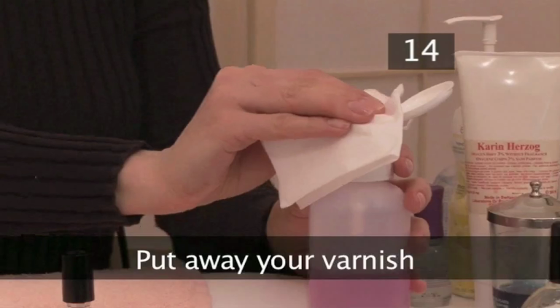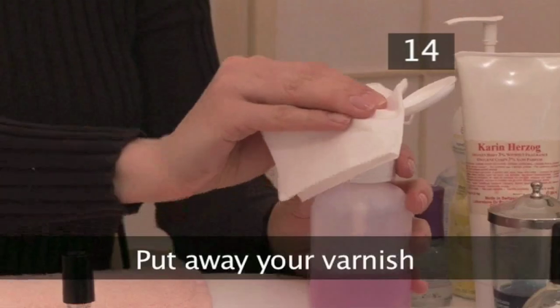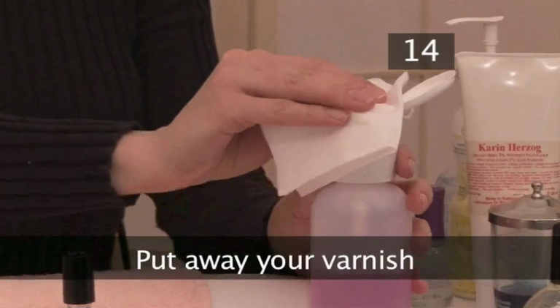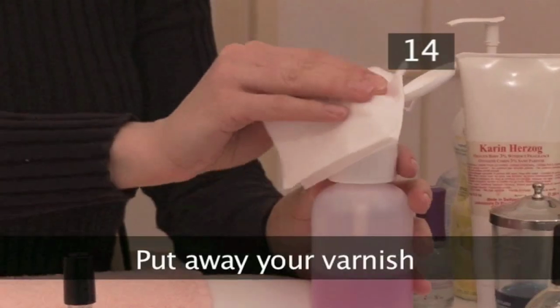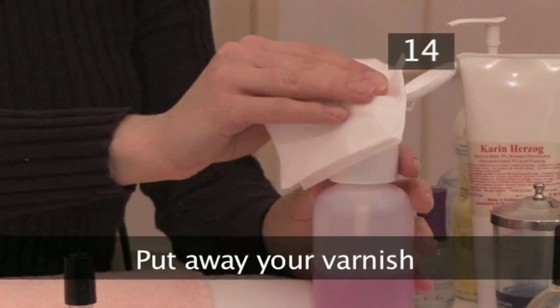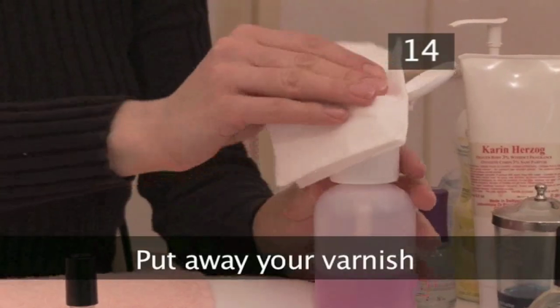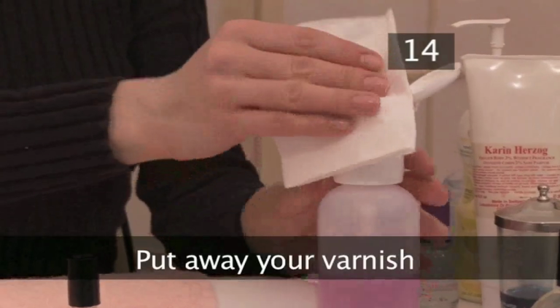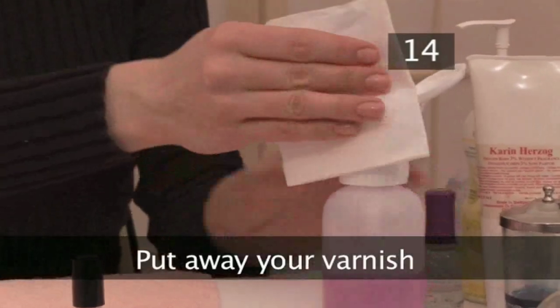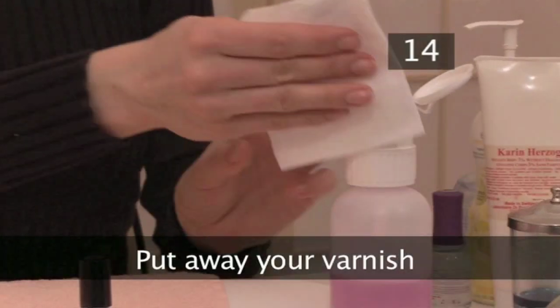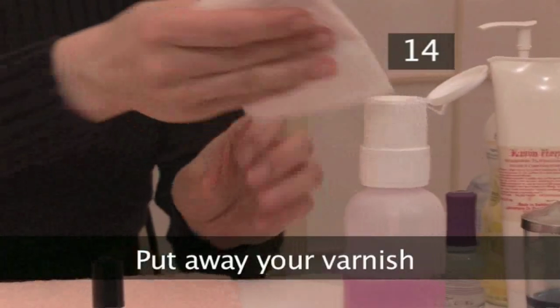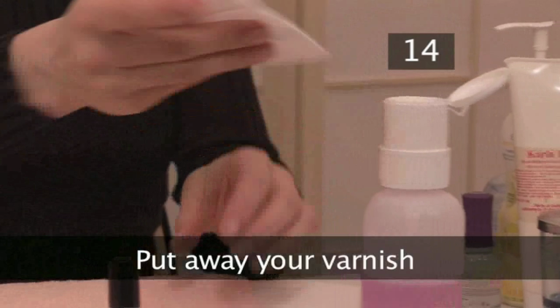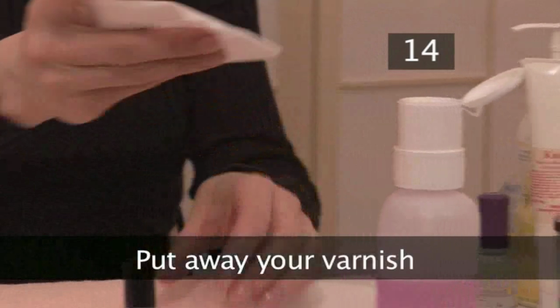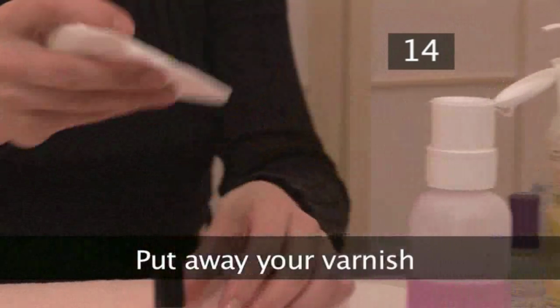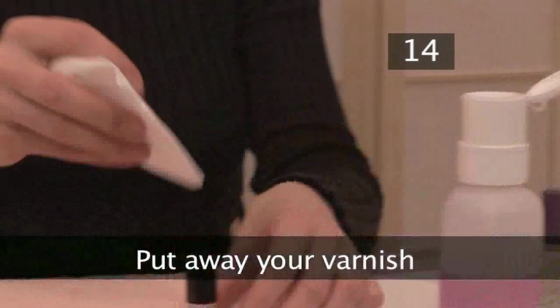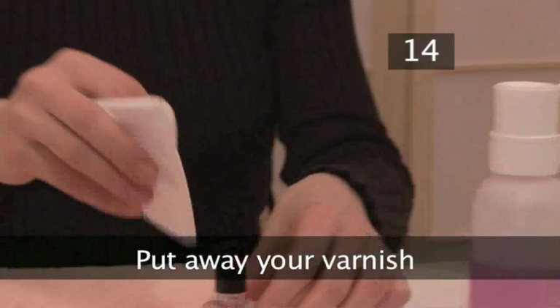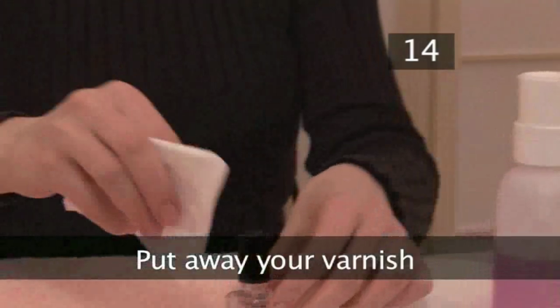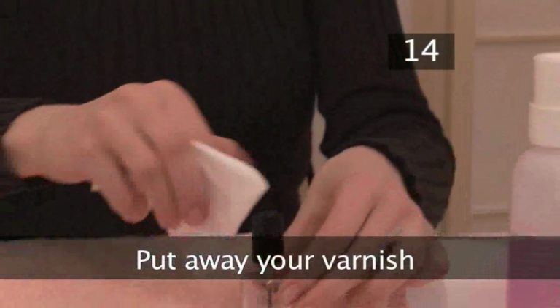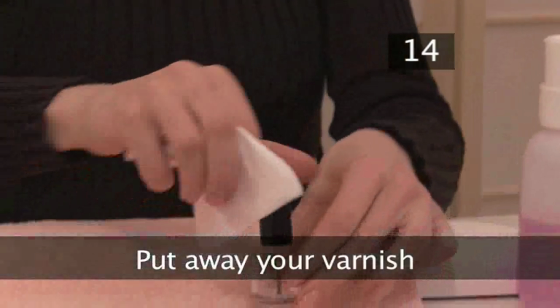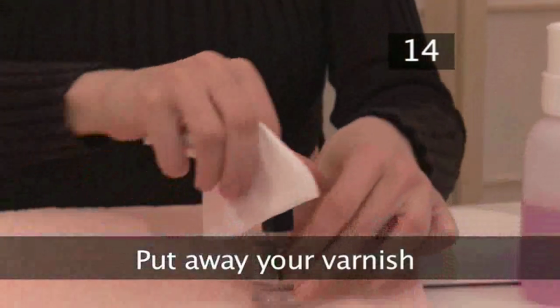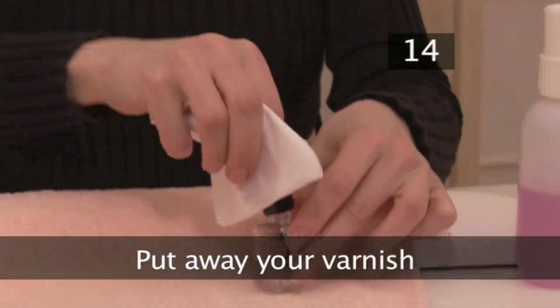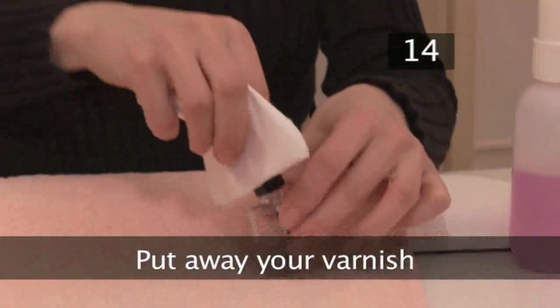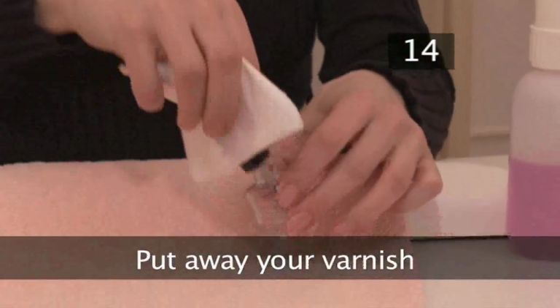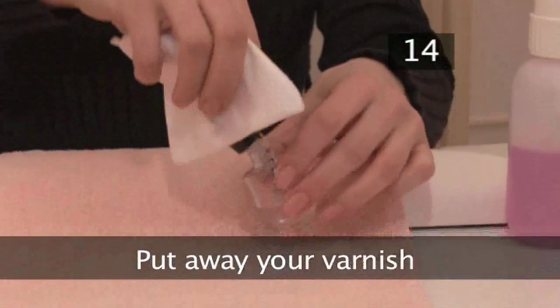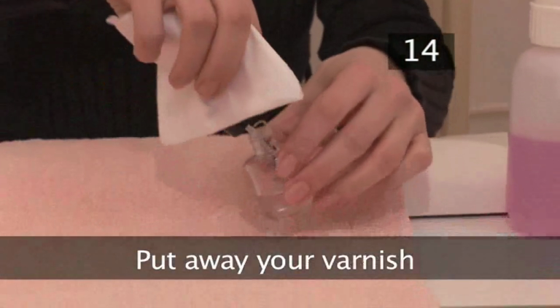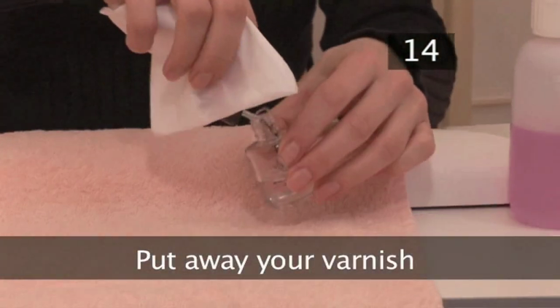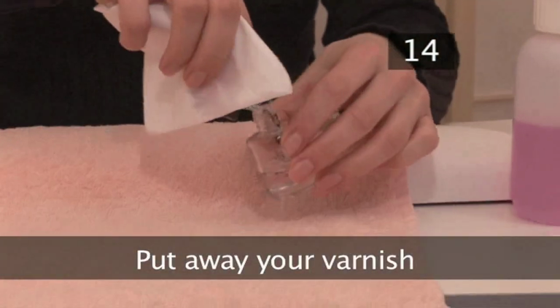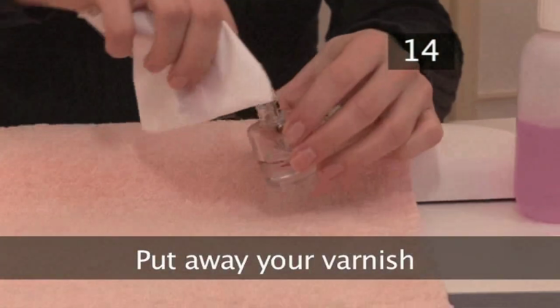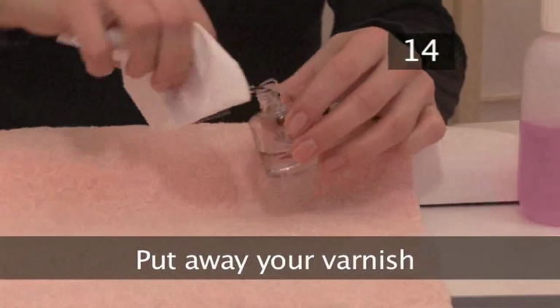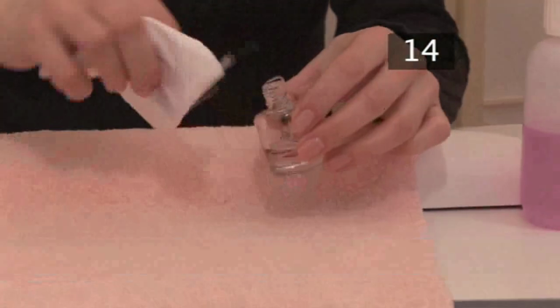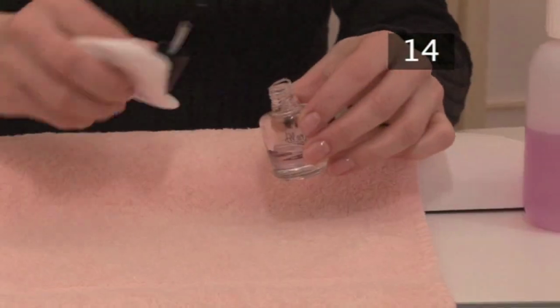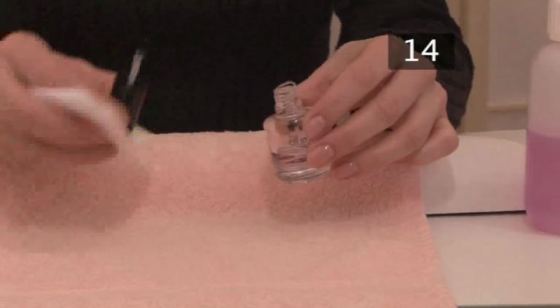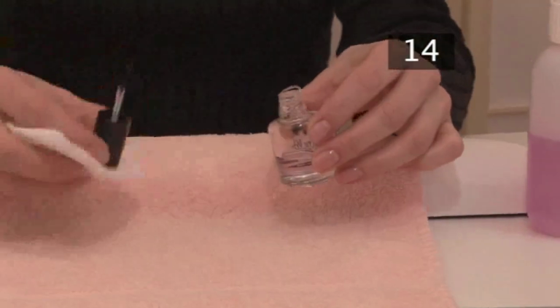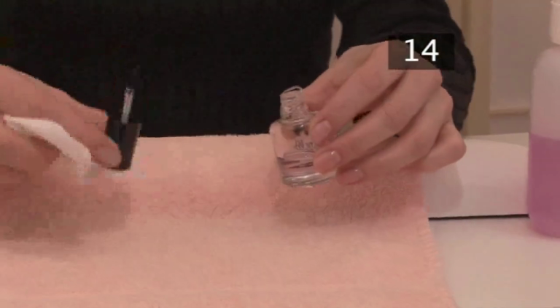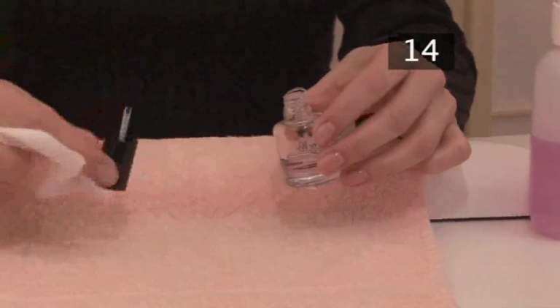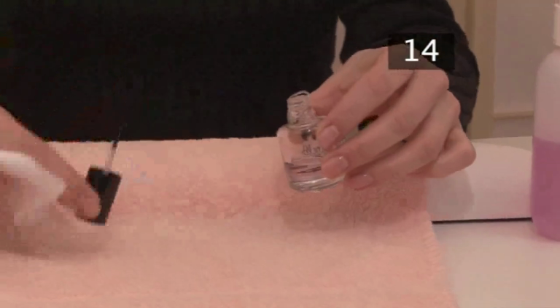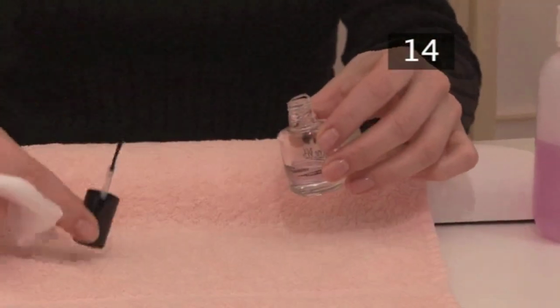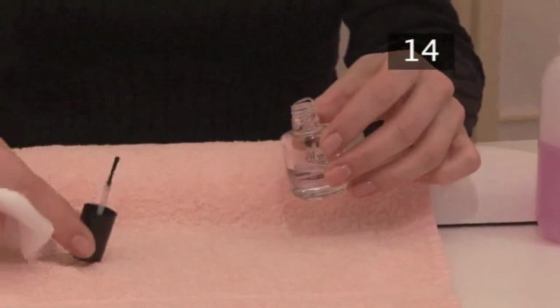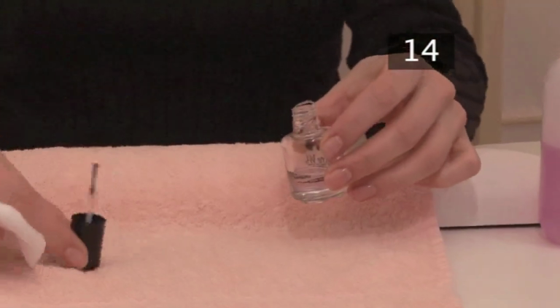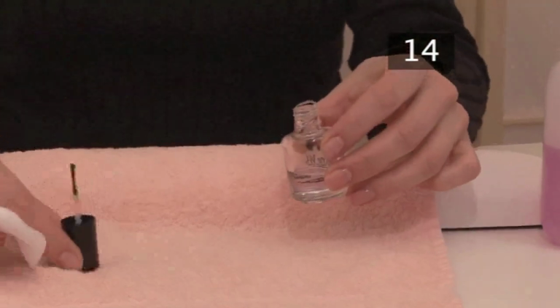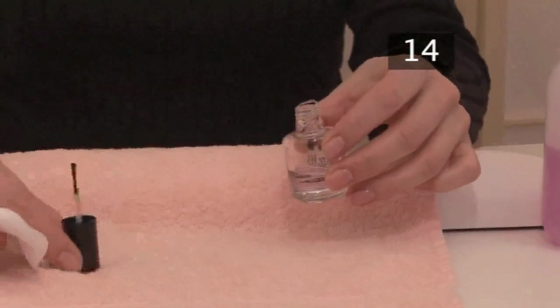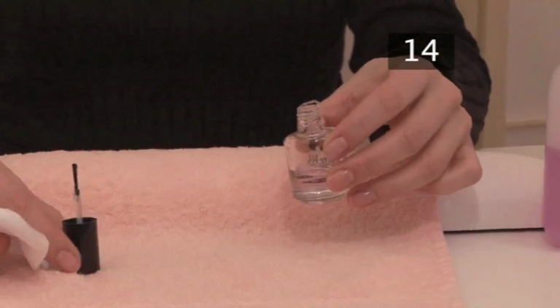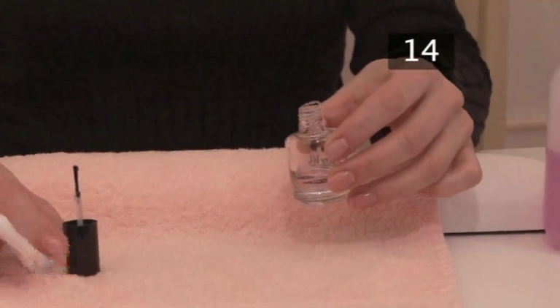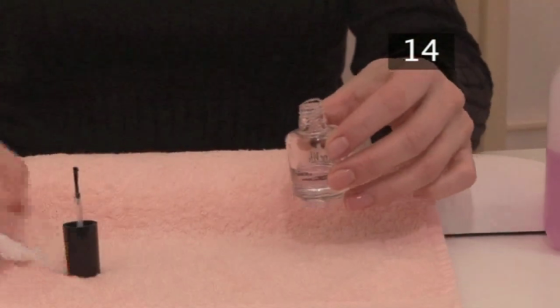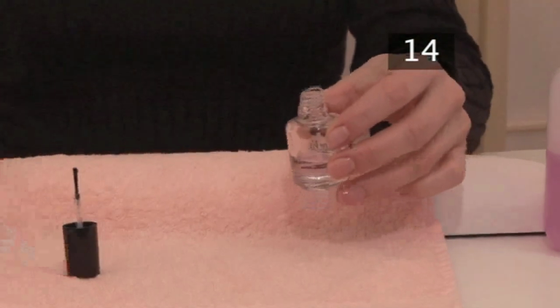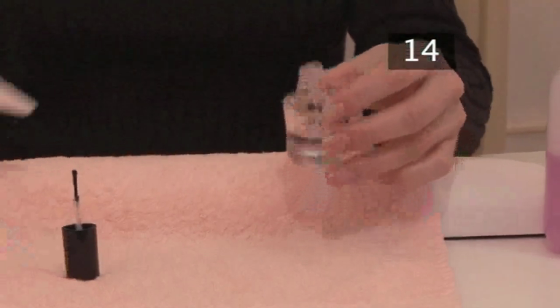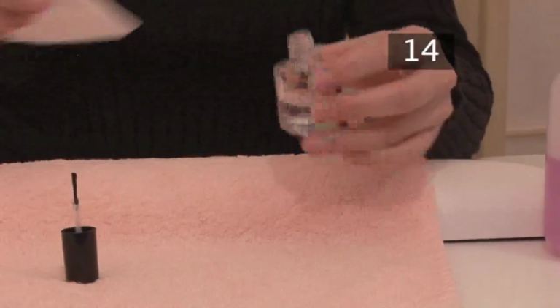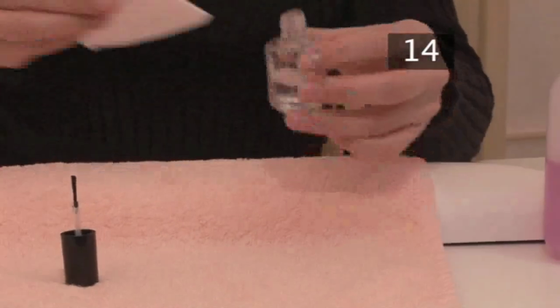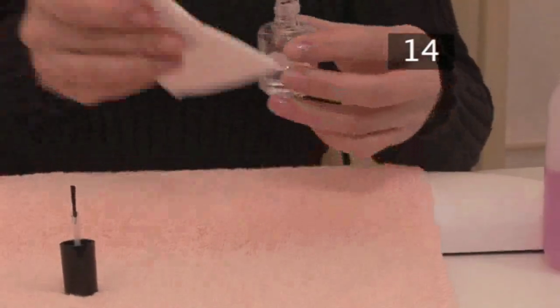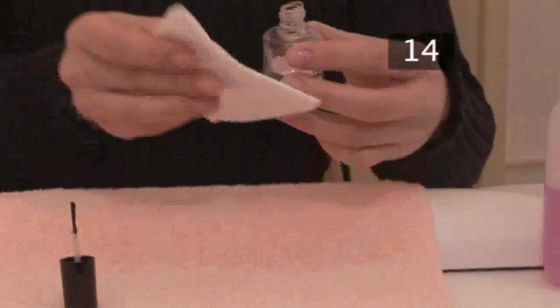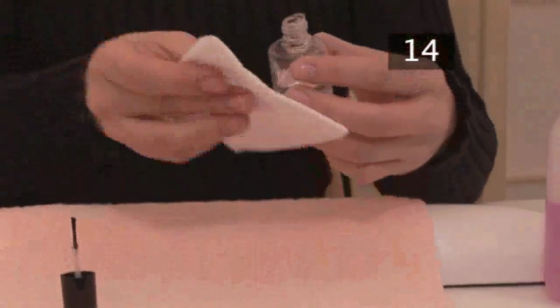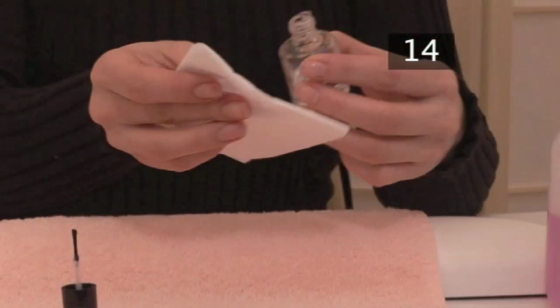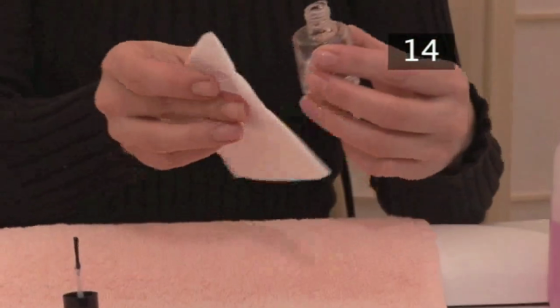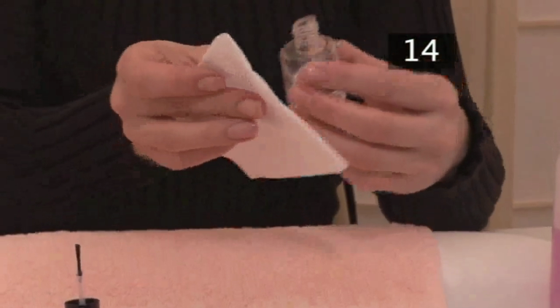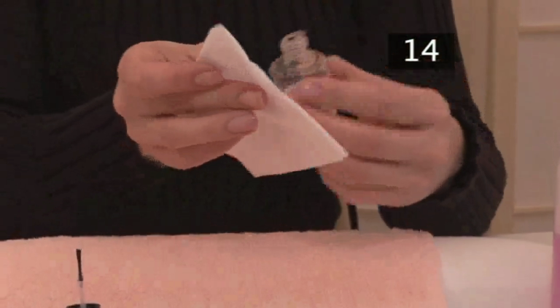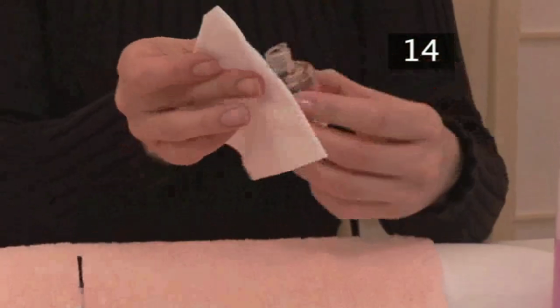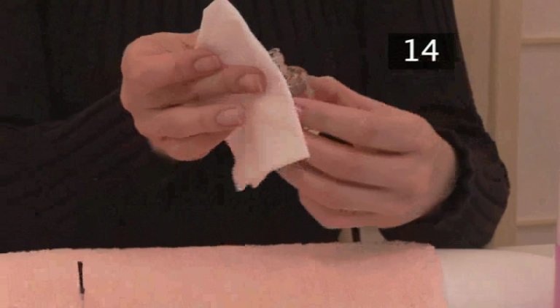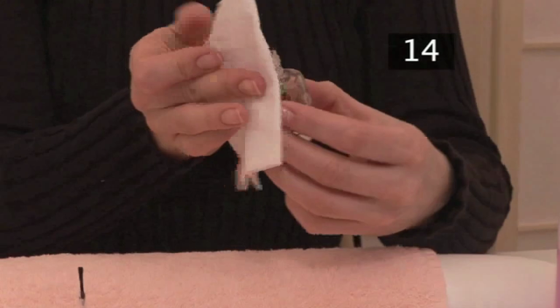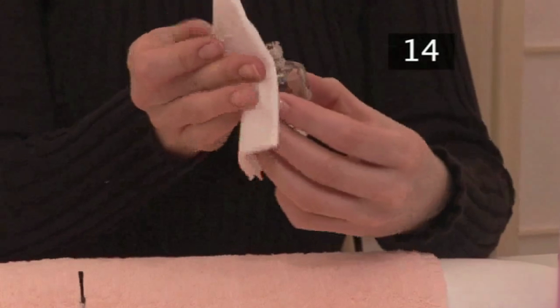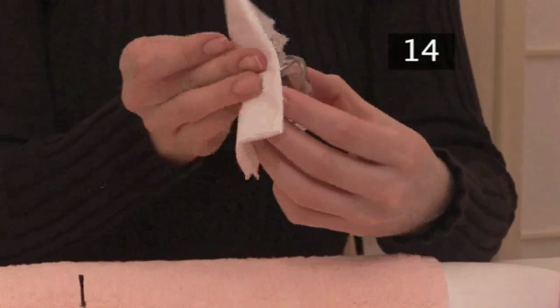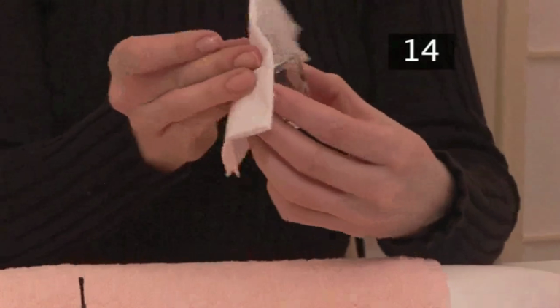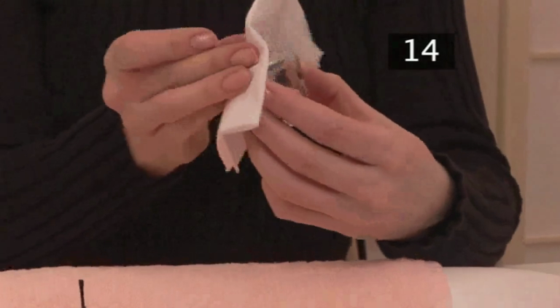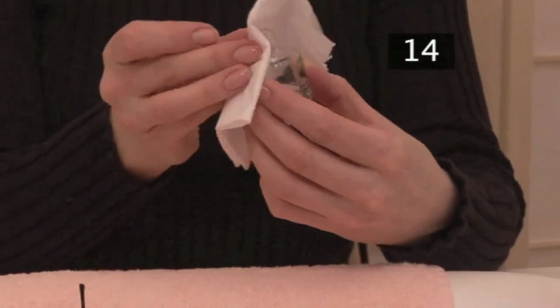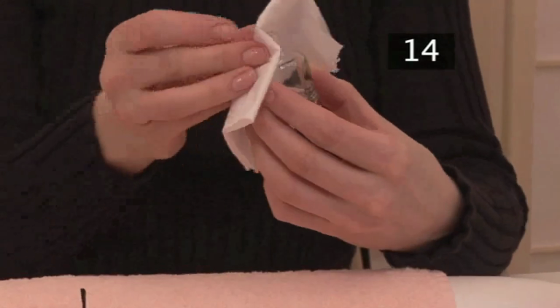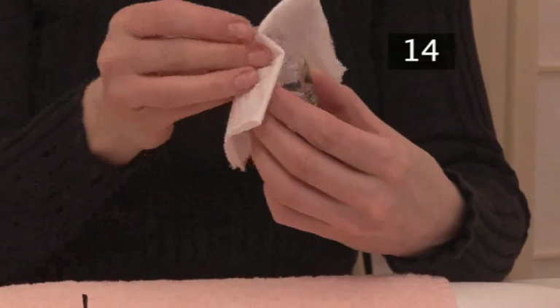Step 14. Put away your varnish. Add a little nail varnish remover to a paper tissue and wipe around the bottle. This will prevent it from becoming sealed shut.